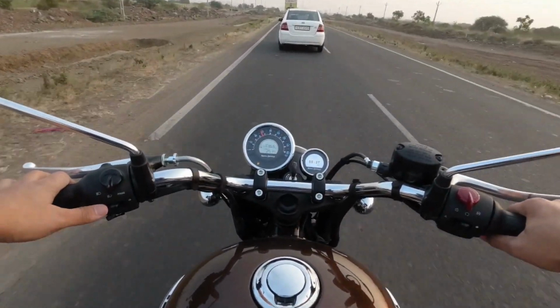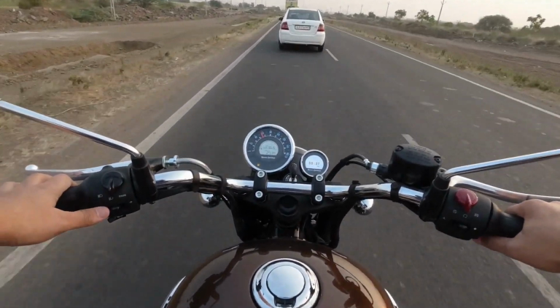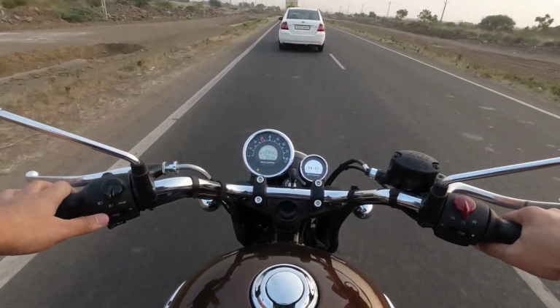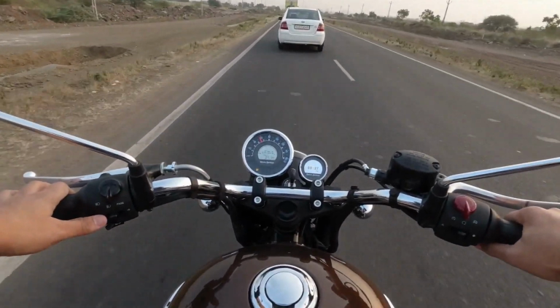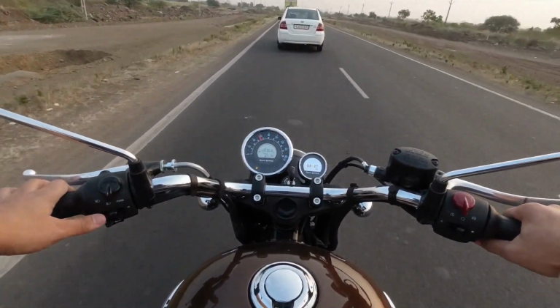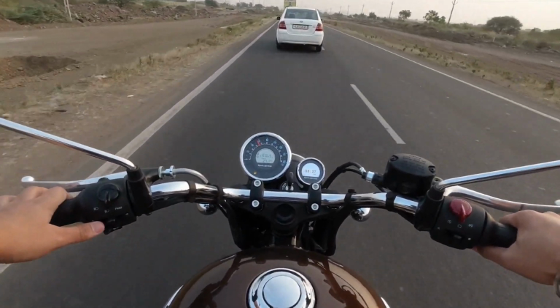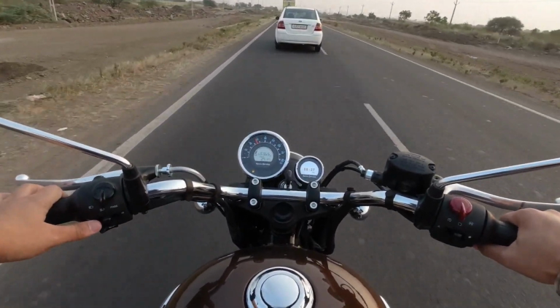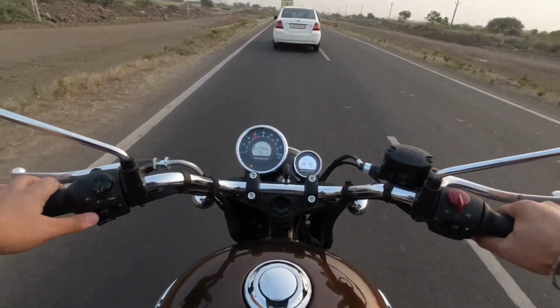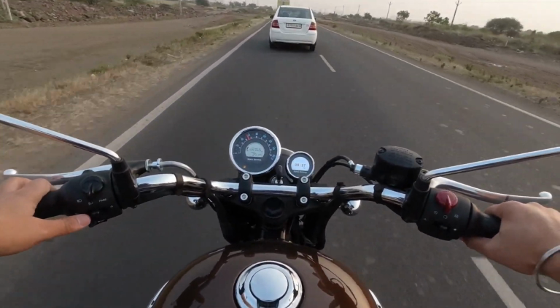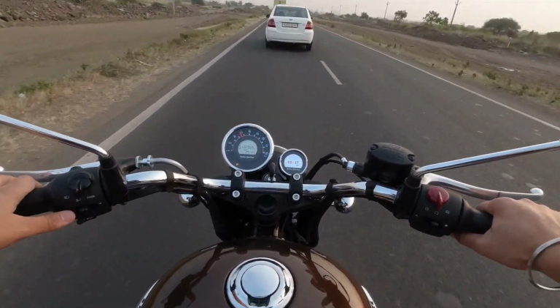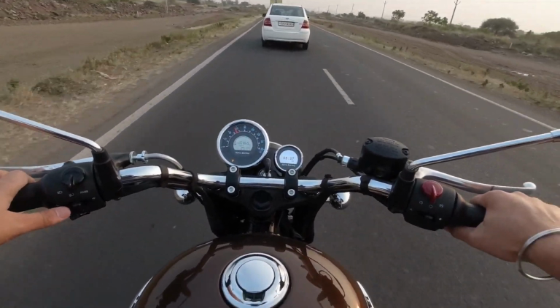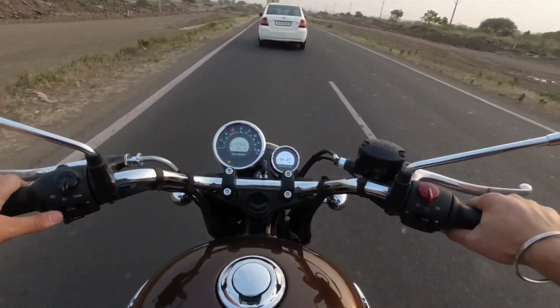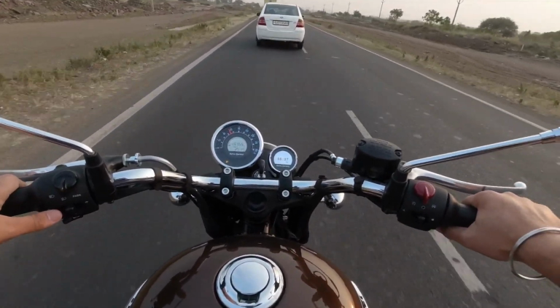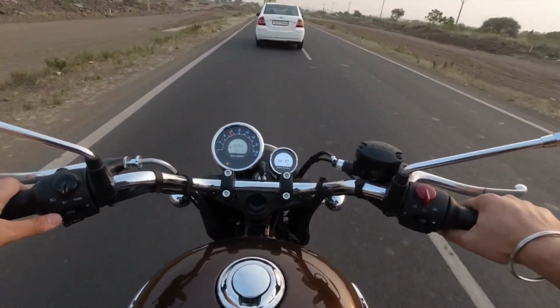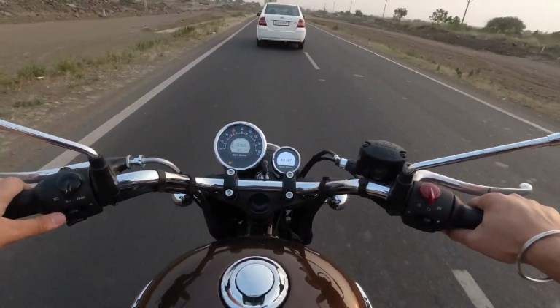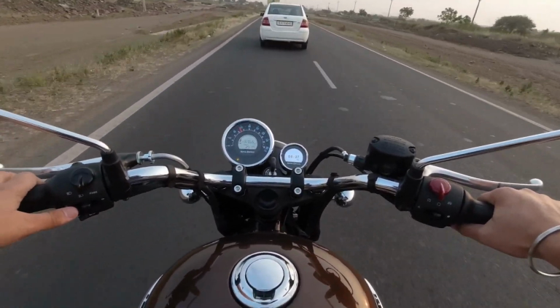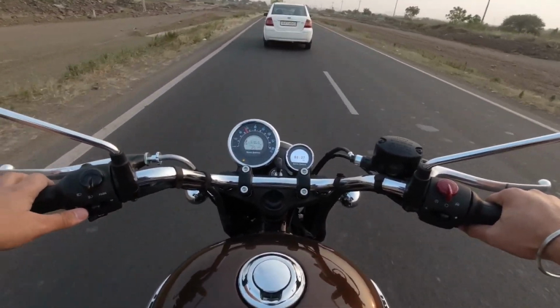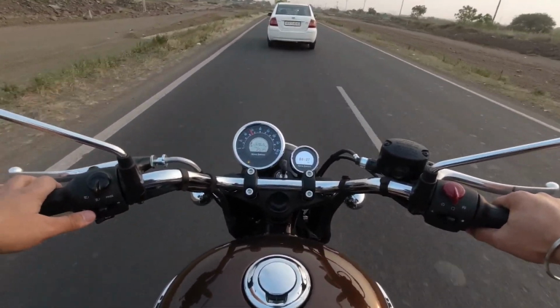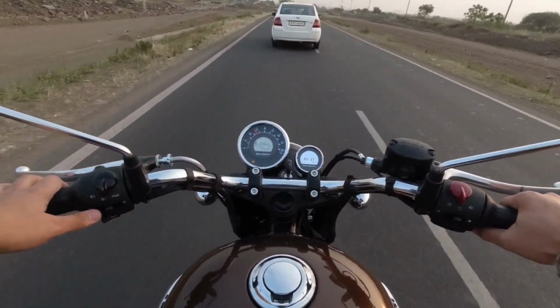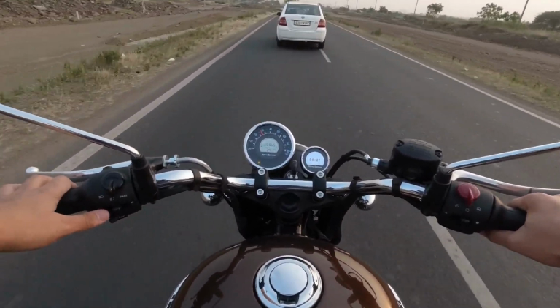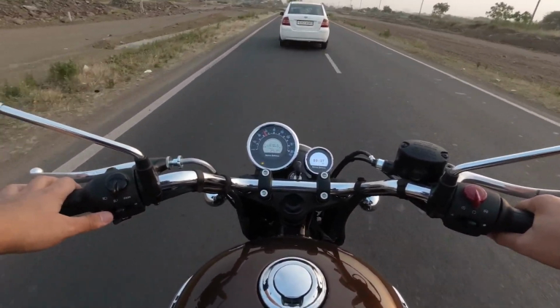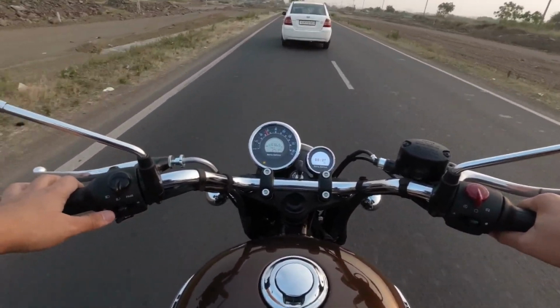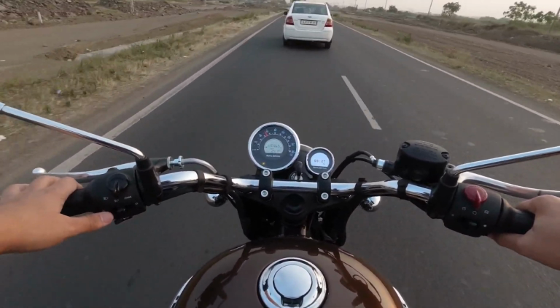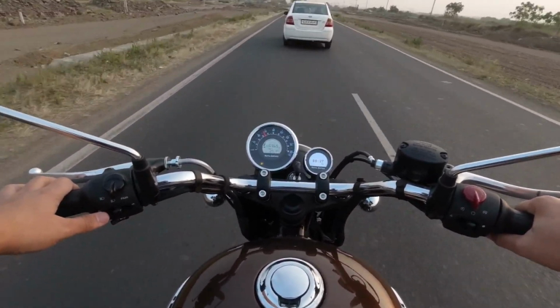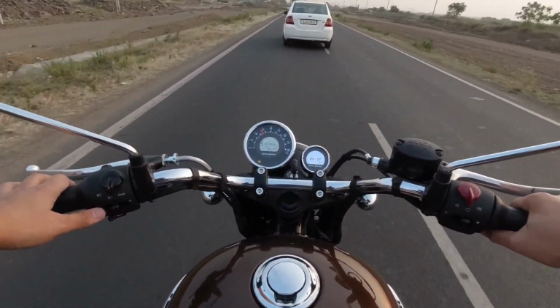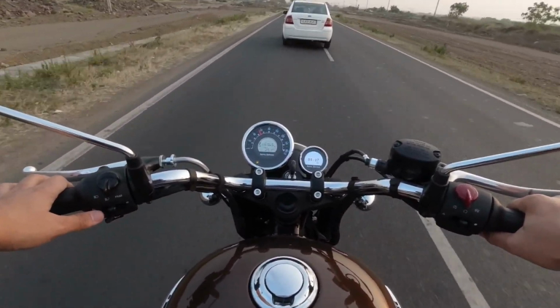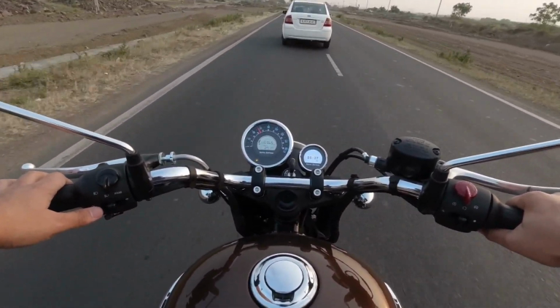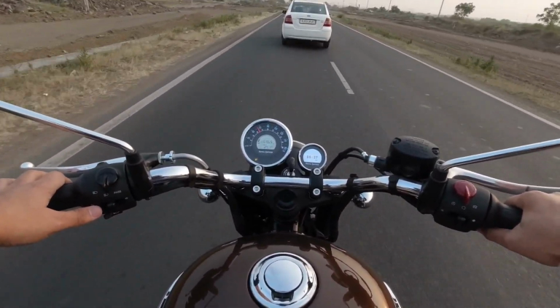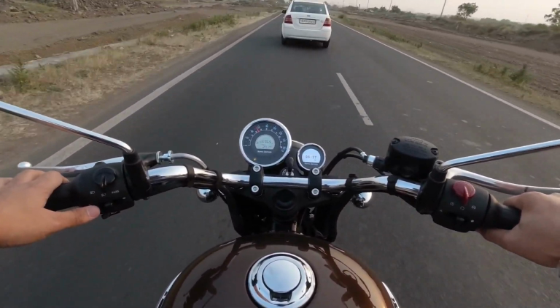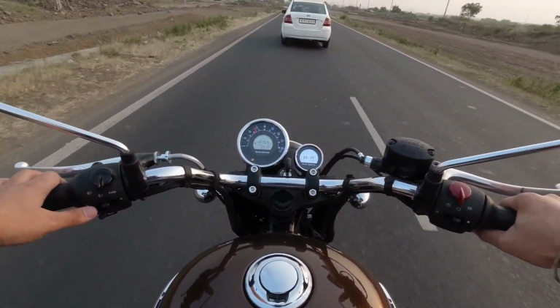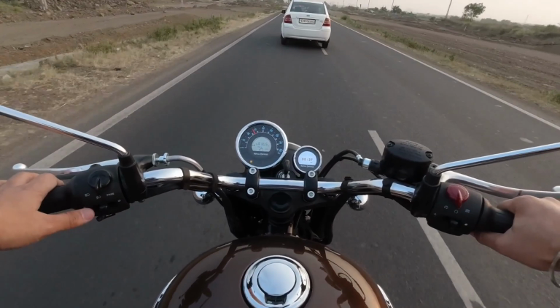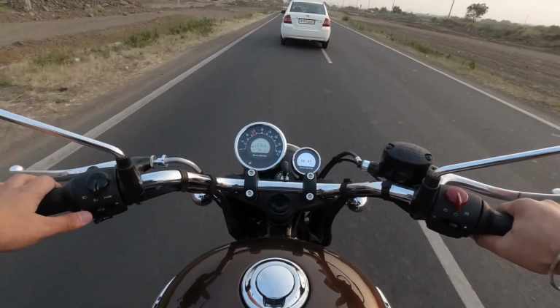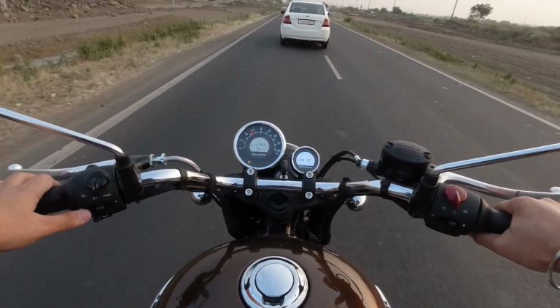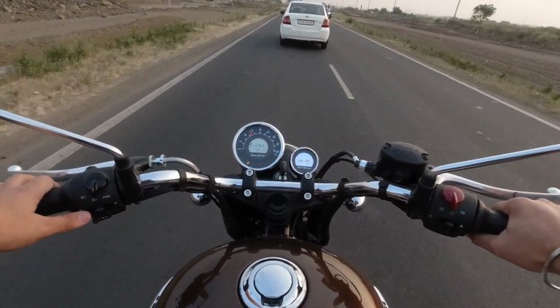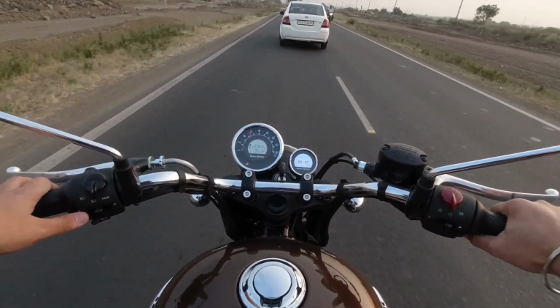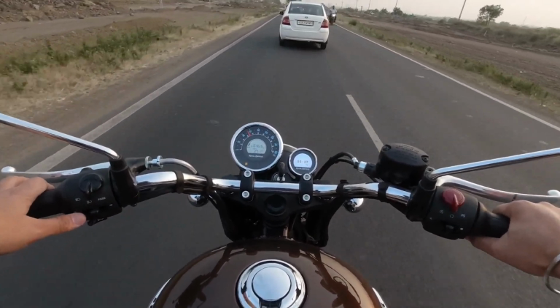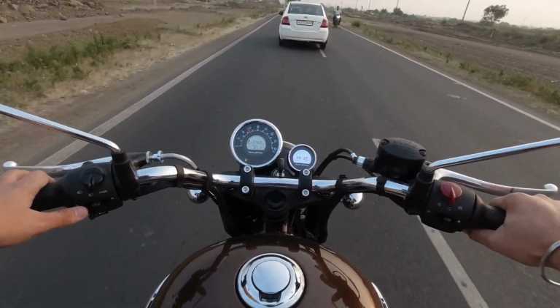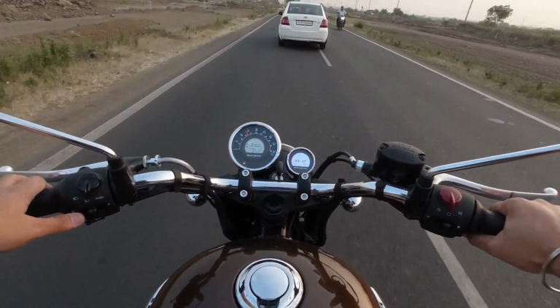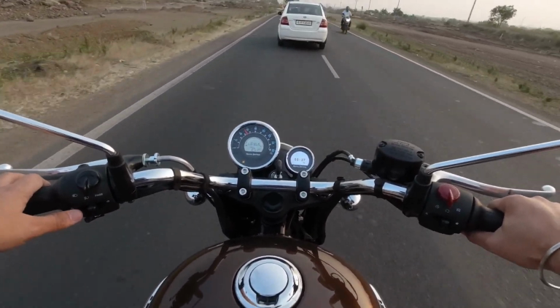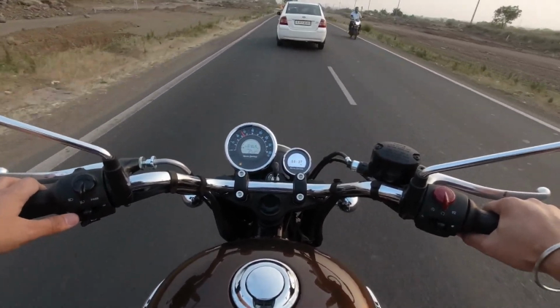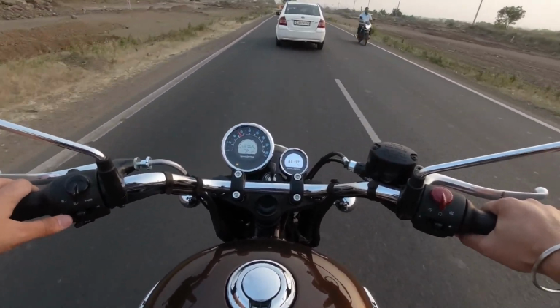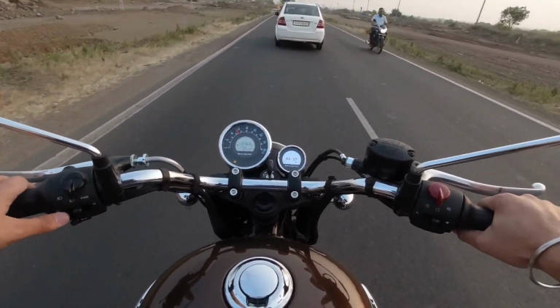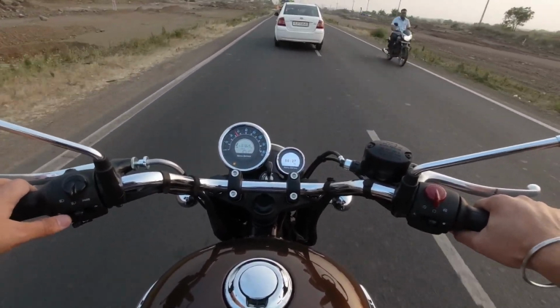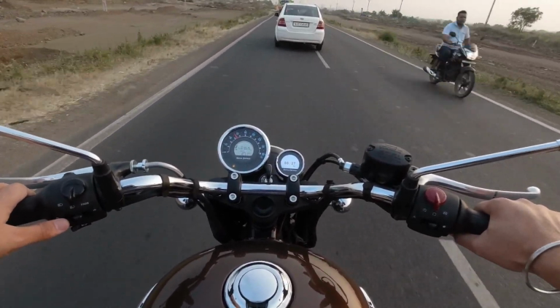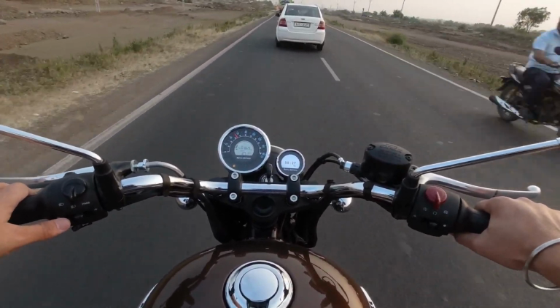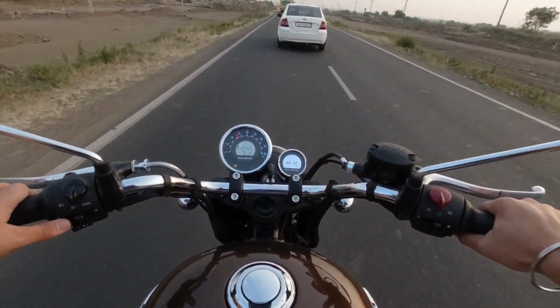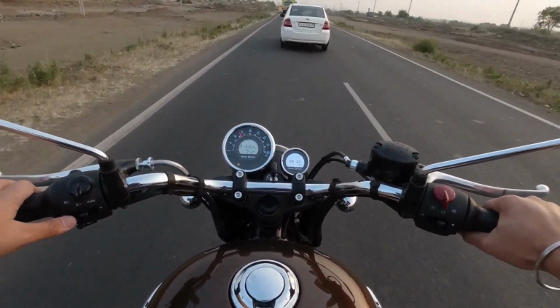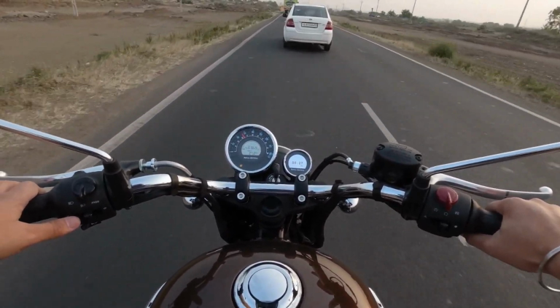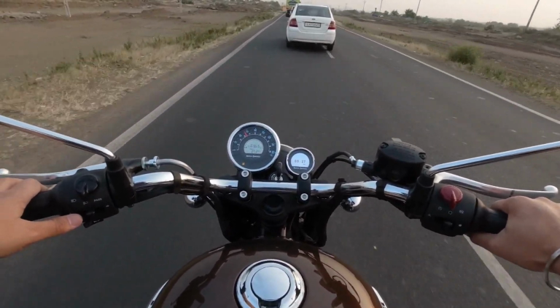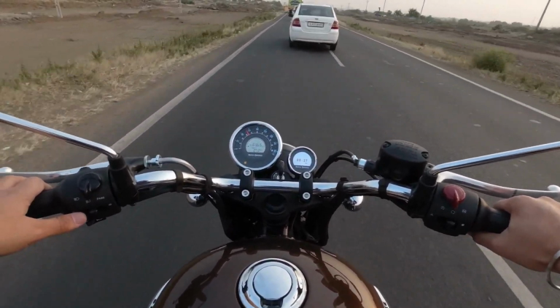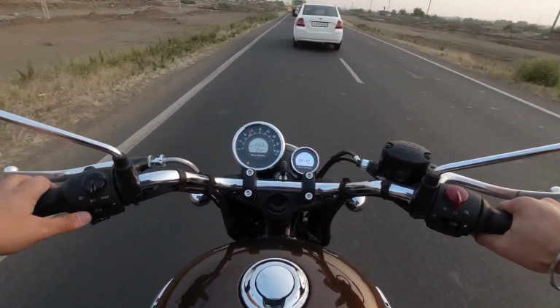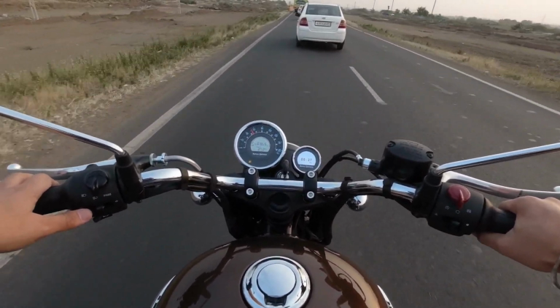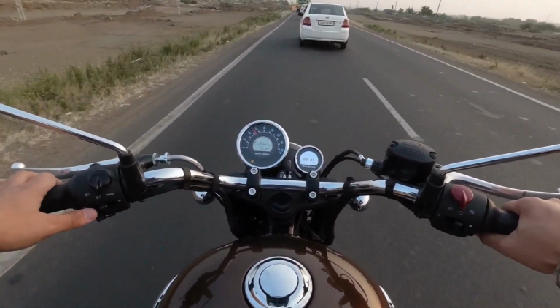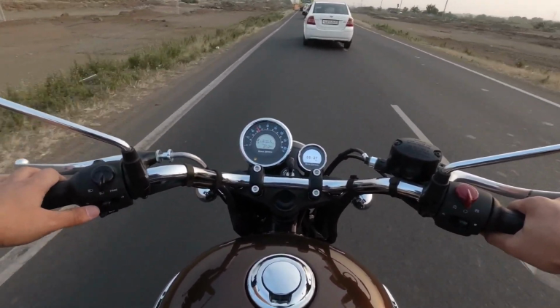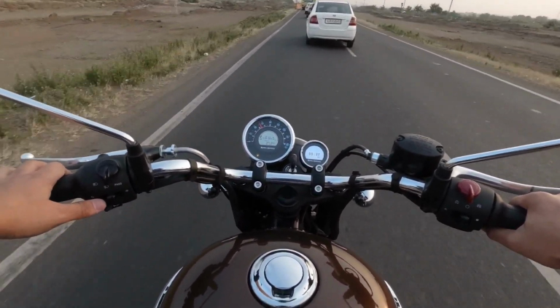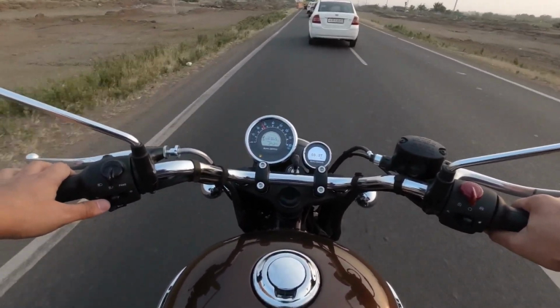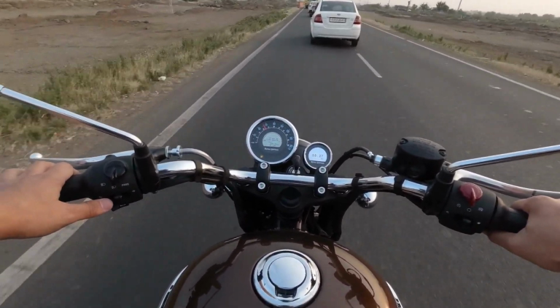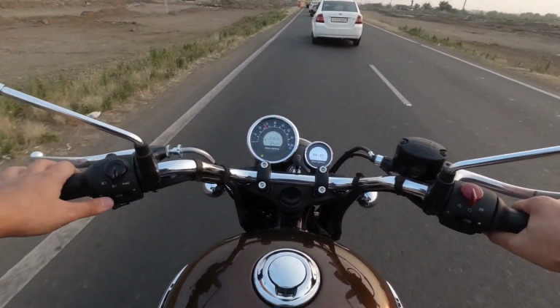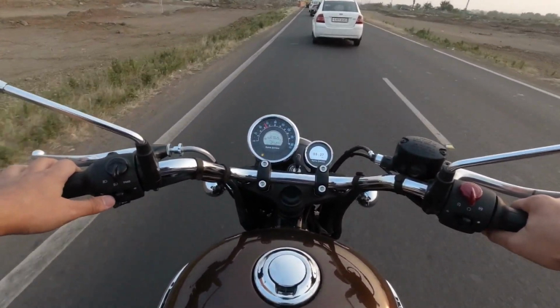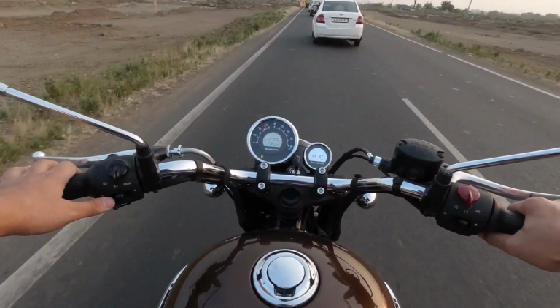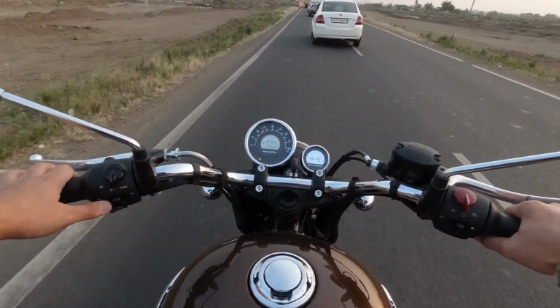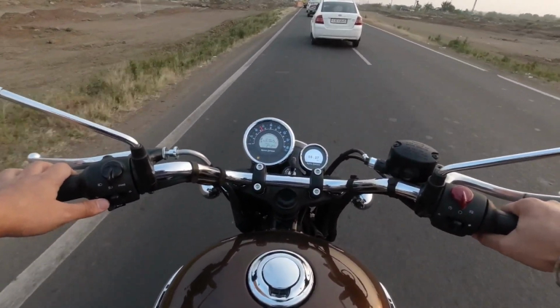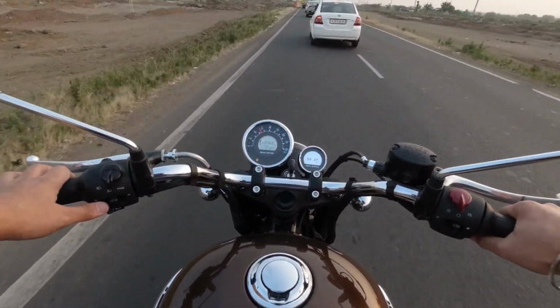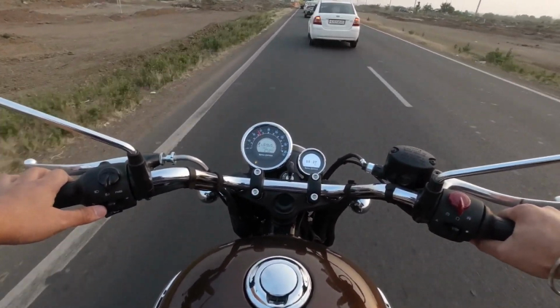If we talk about the handlebar, Royal Enfield has given a very comfortable handlebar this time.